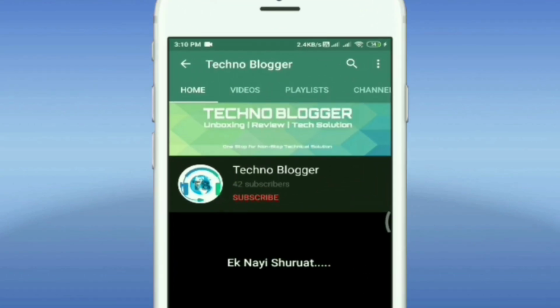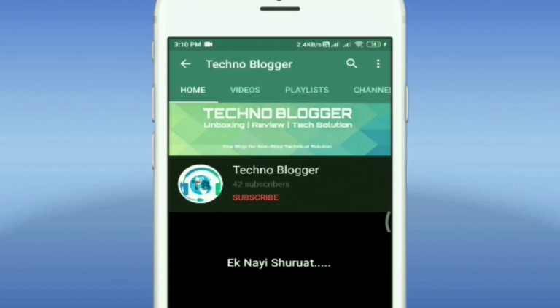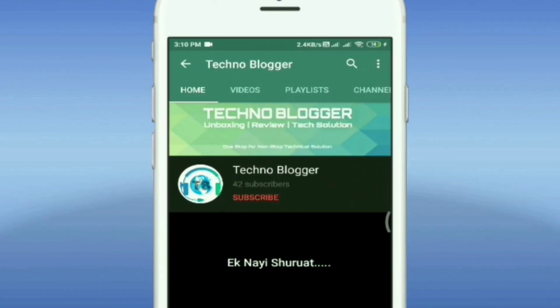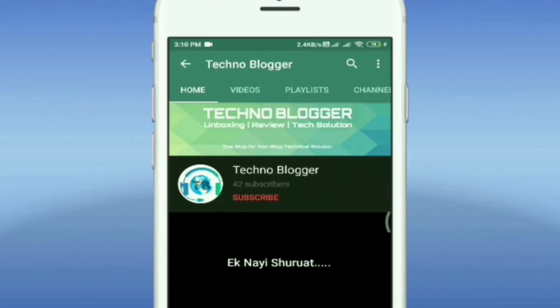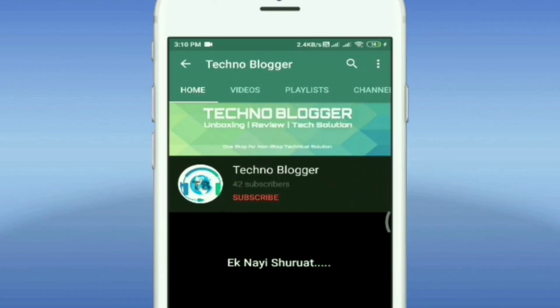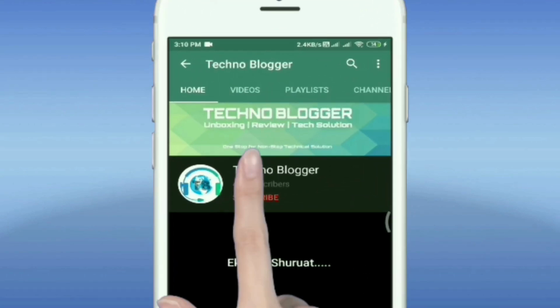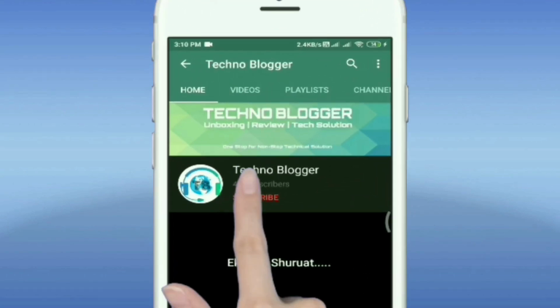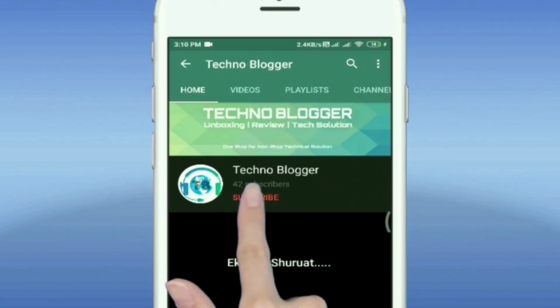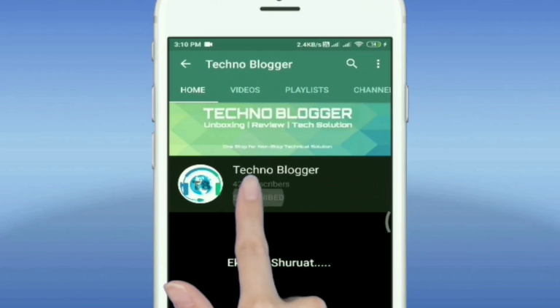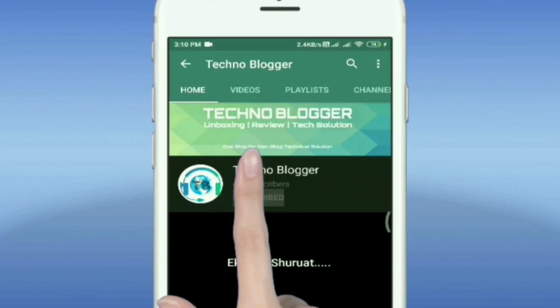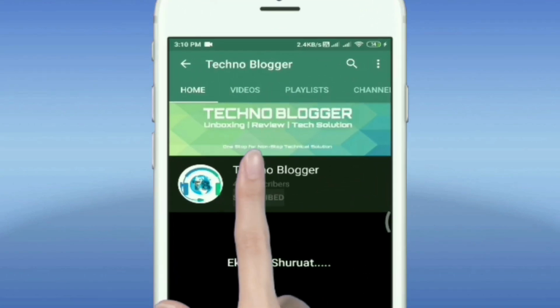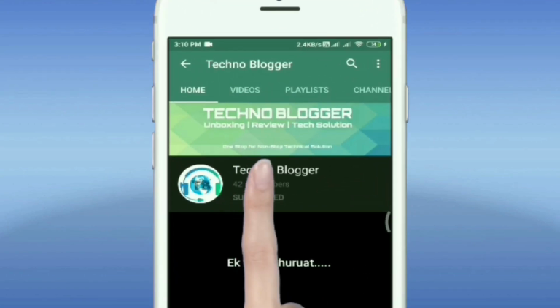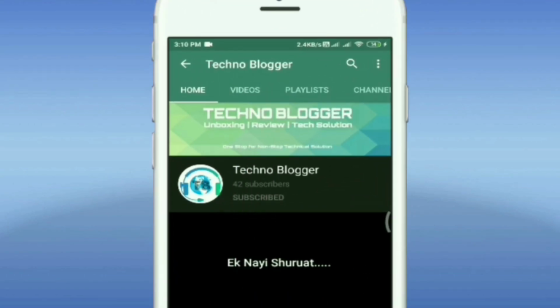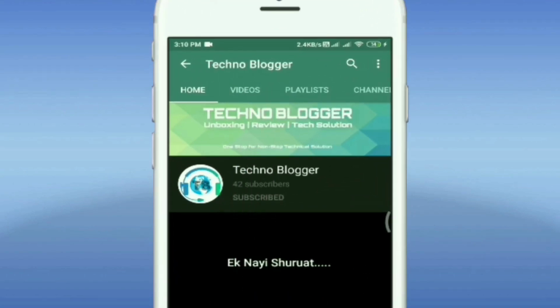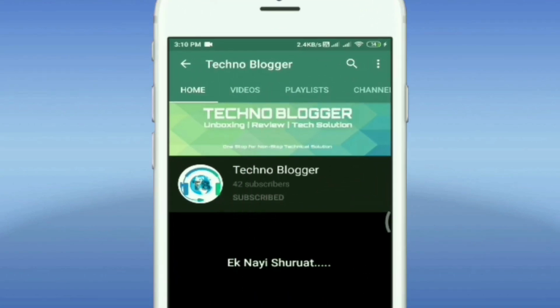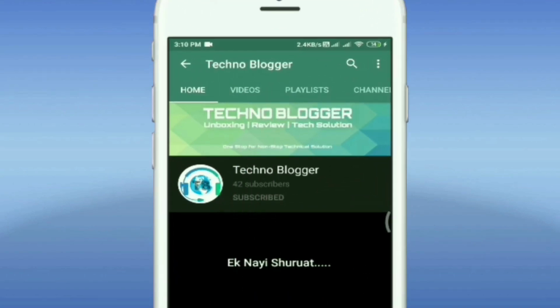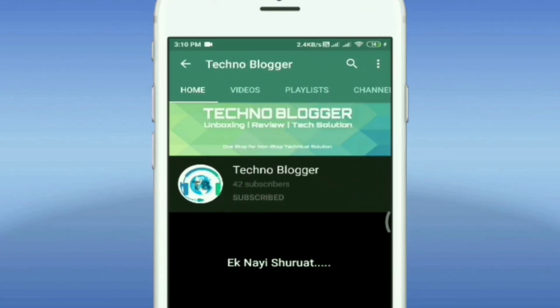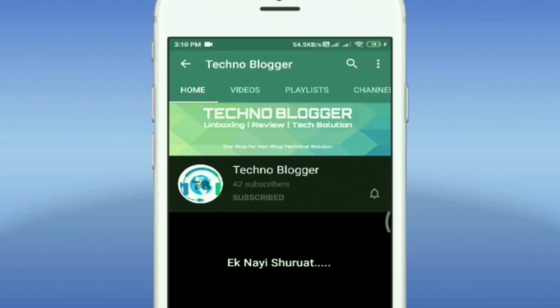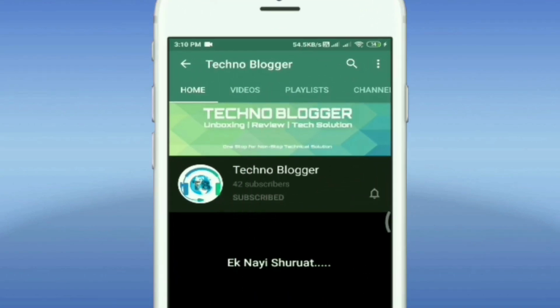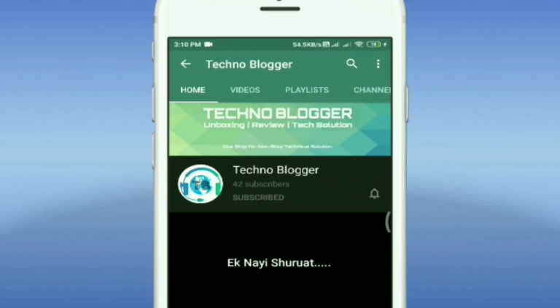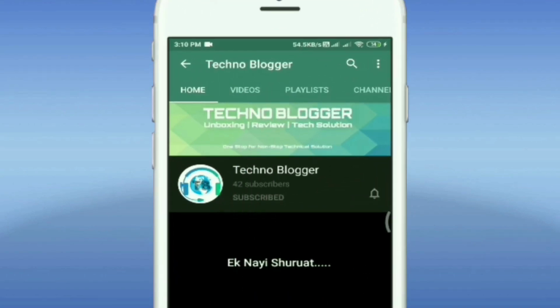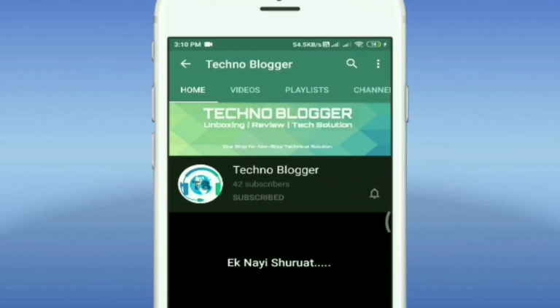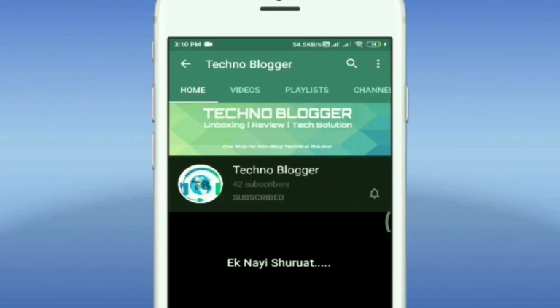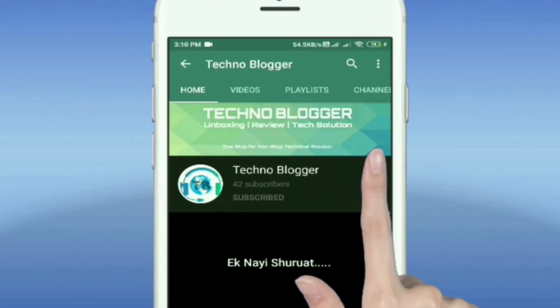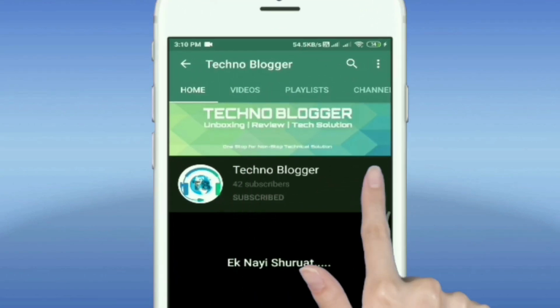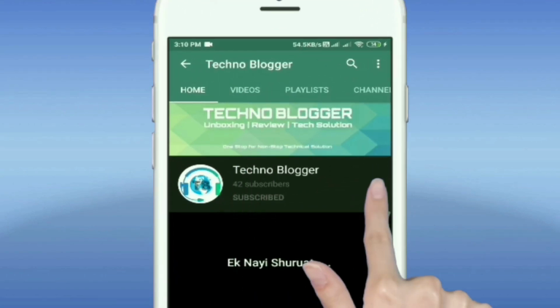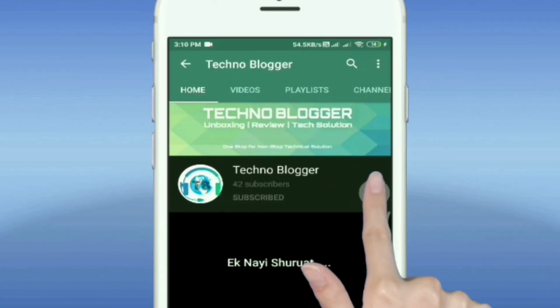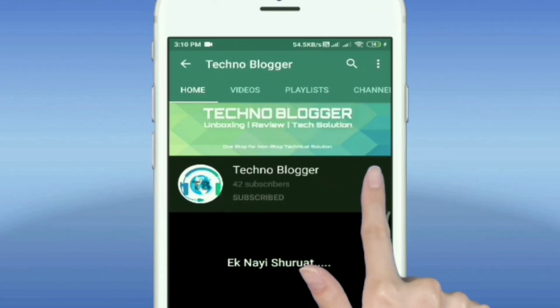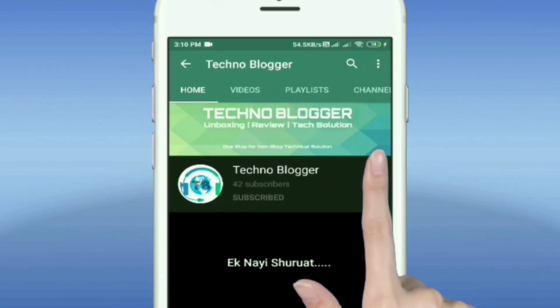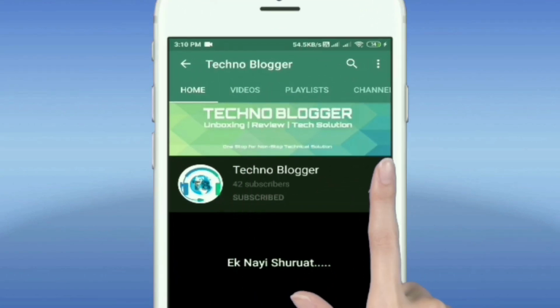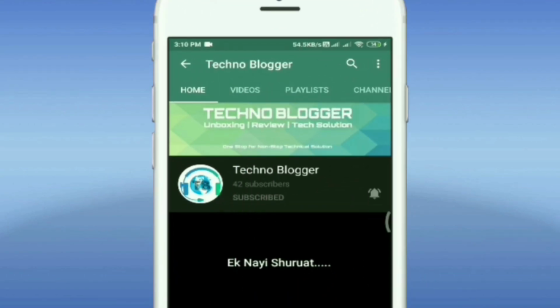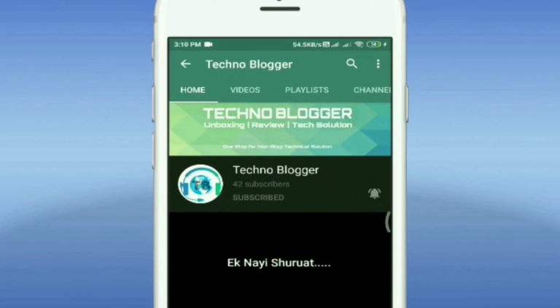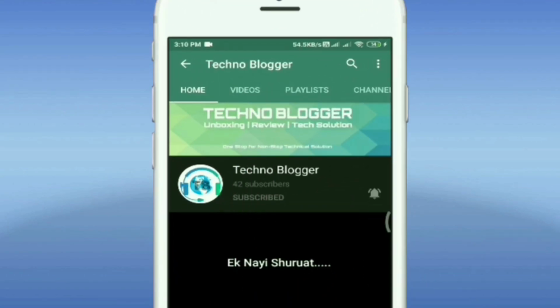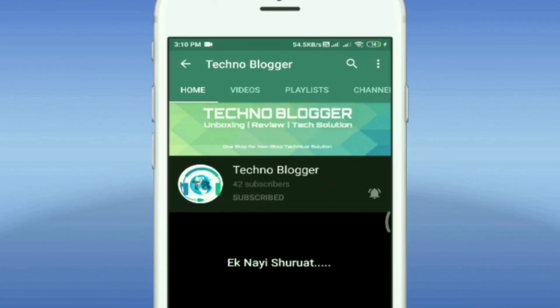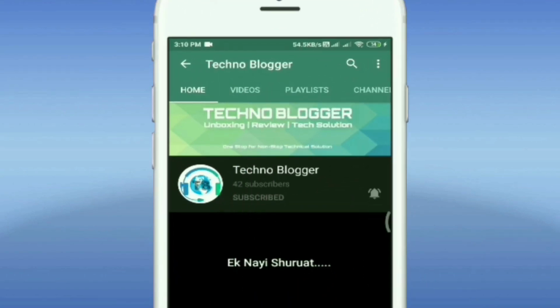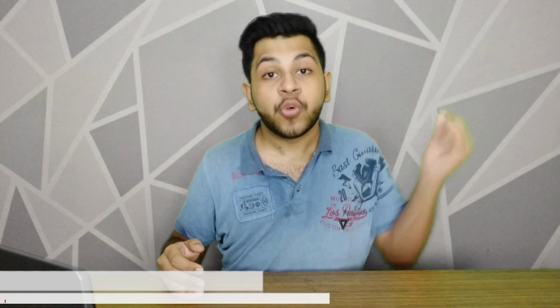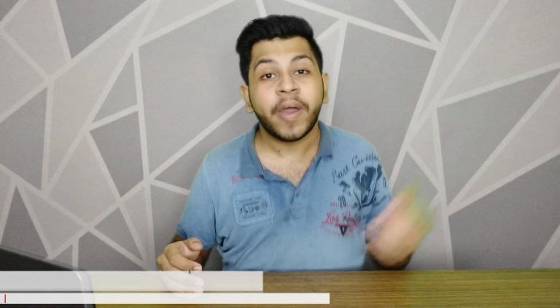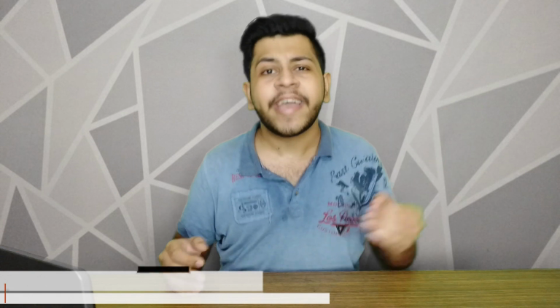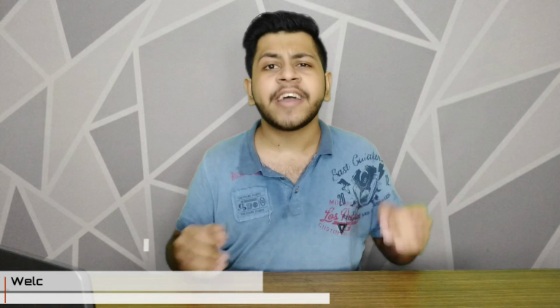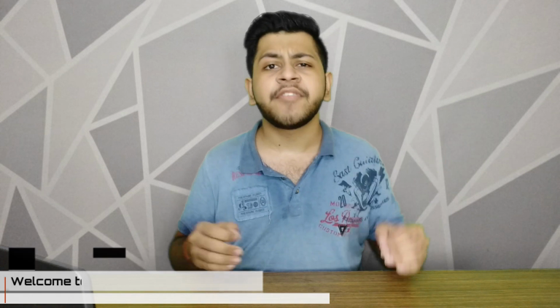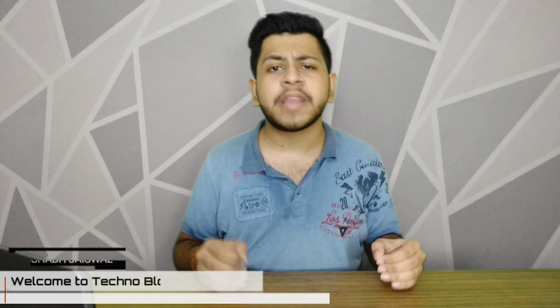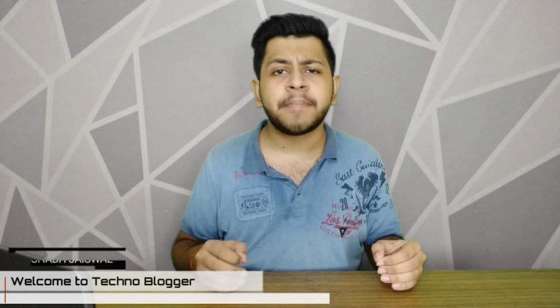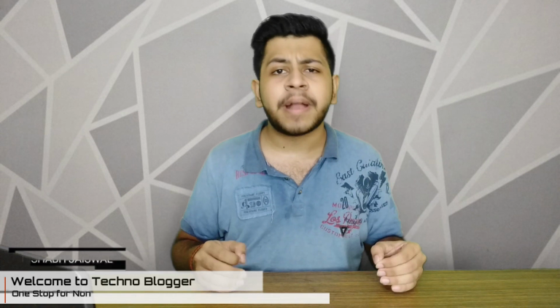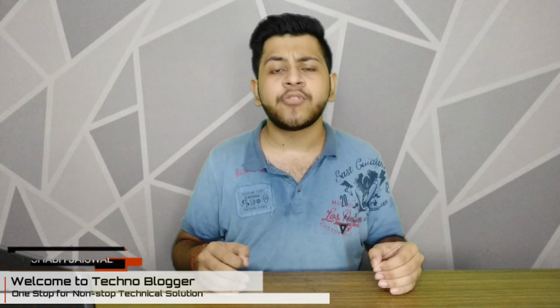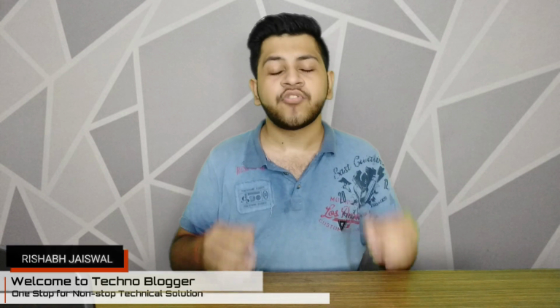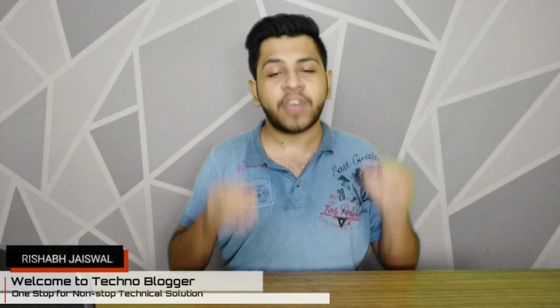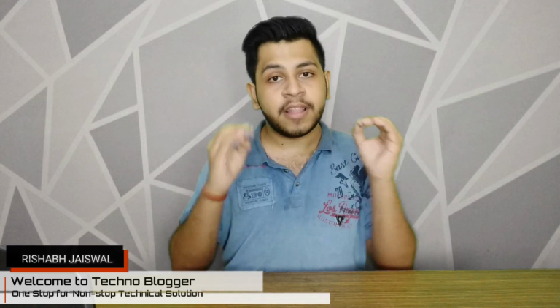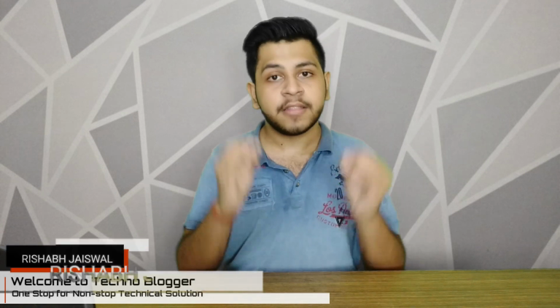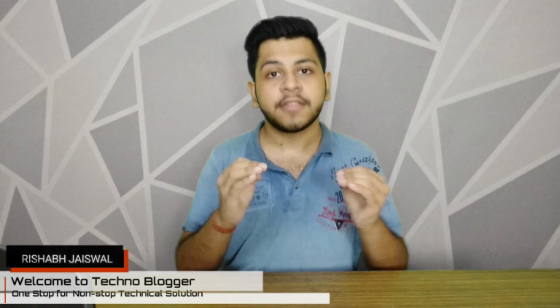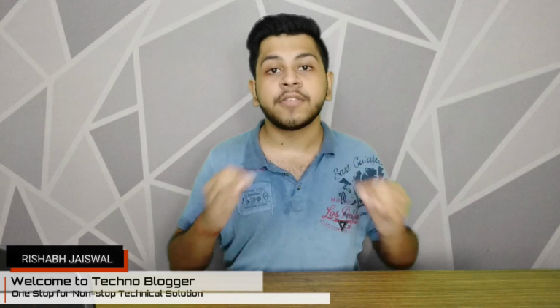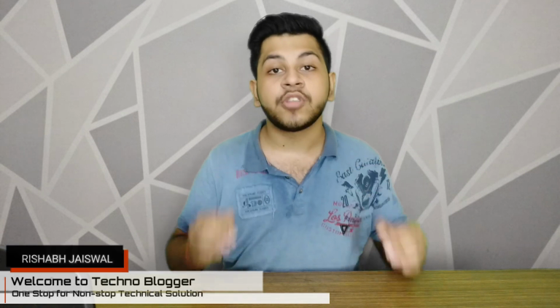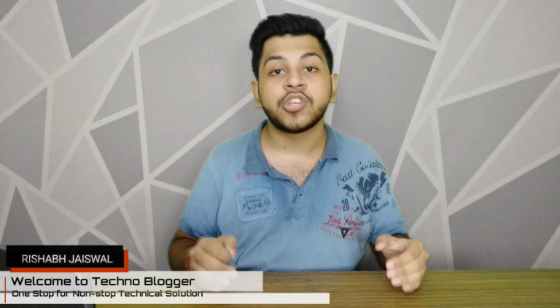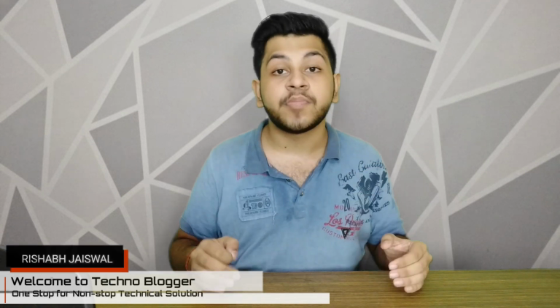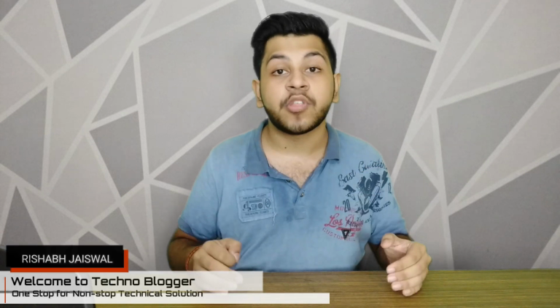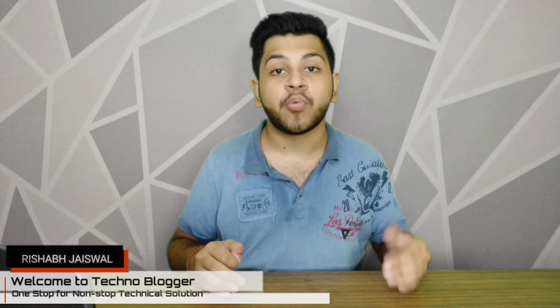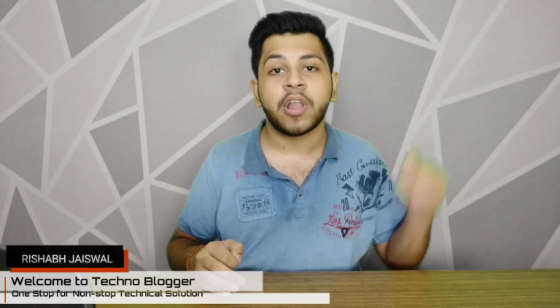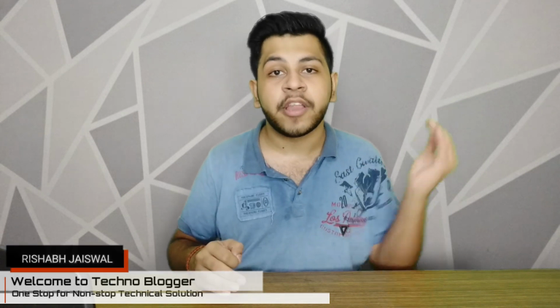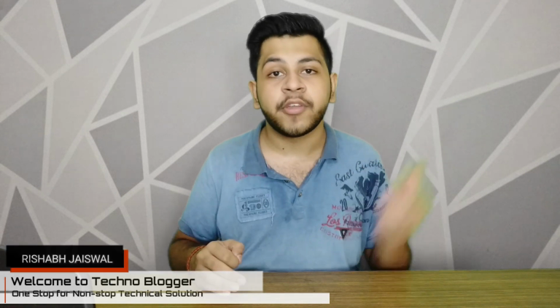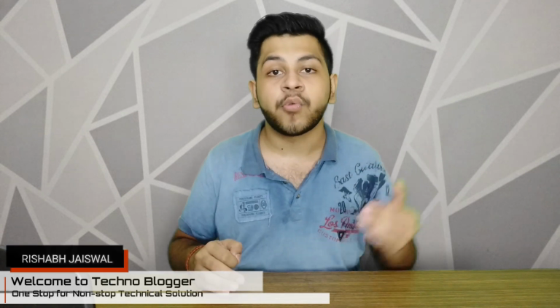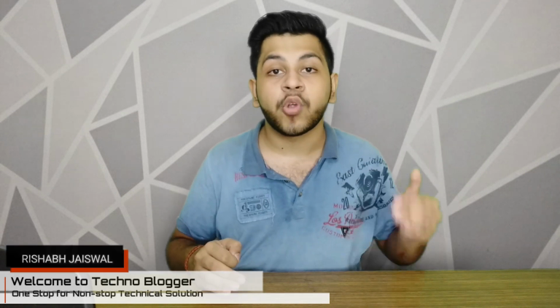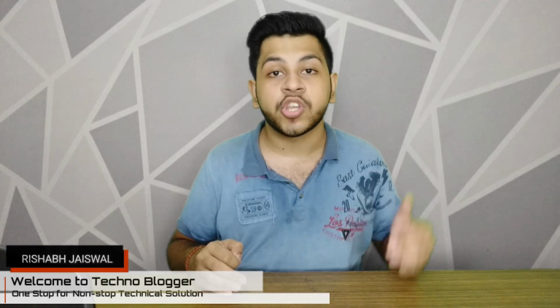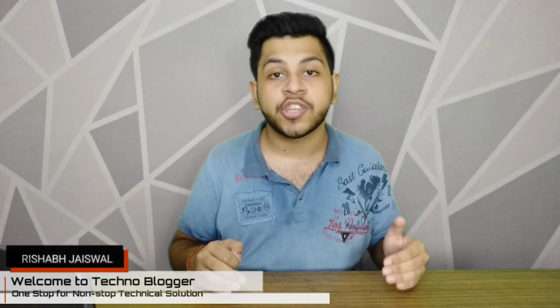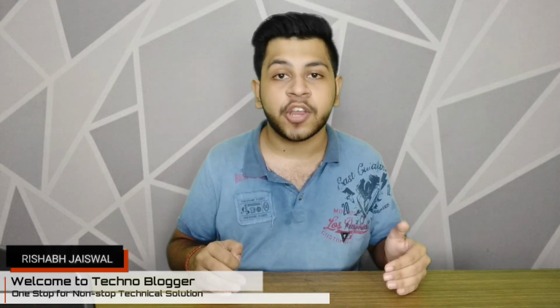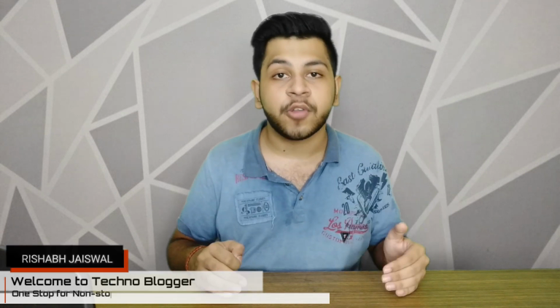Subscribe to Technoblogger and hit the notification button to stay updated. Hey guys, welcome back to the channel. This is Rishabh Jetswal and you are watching Technoblogger.